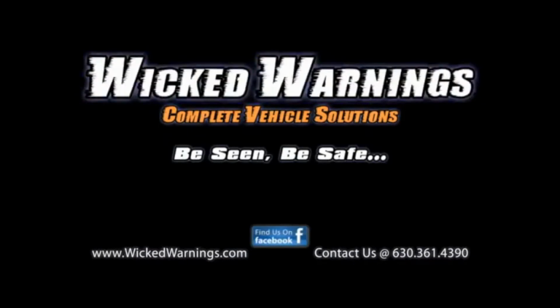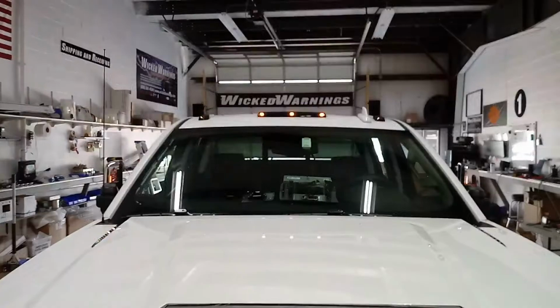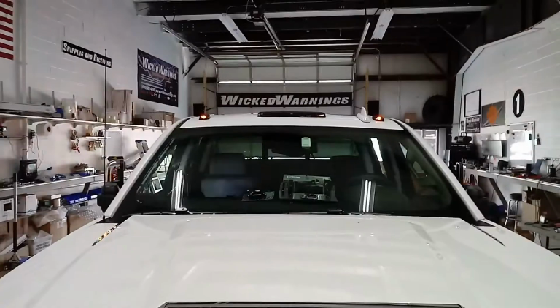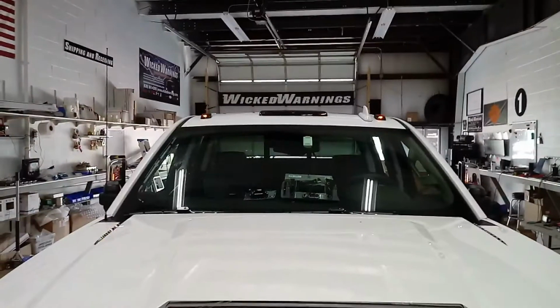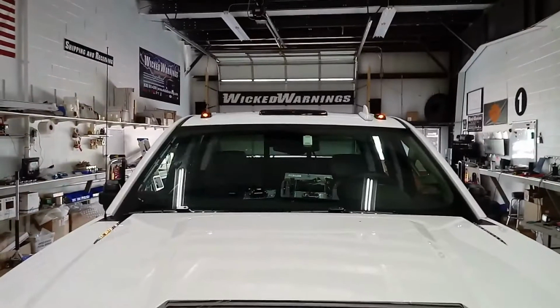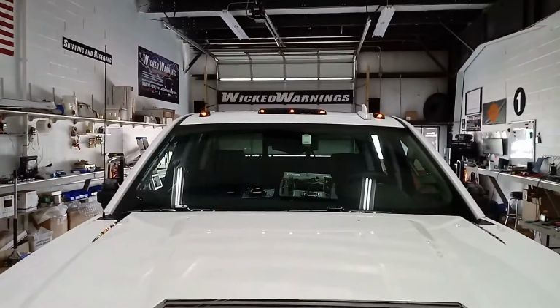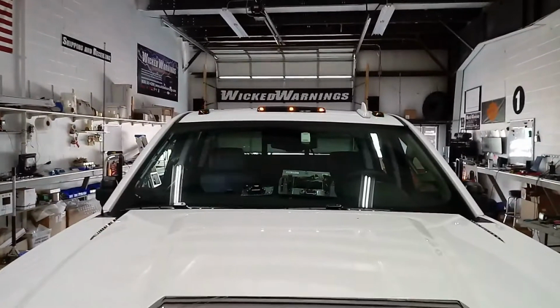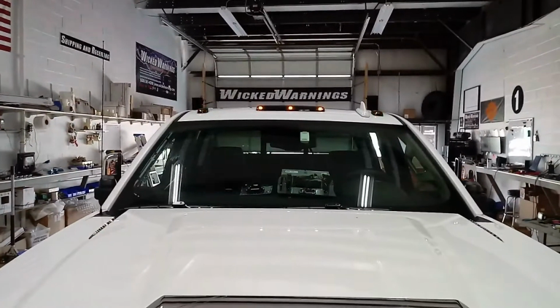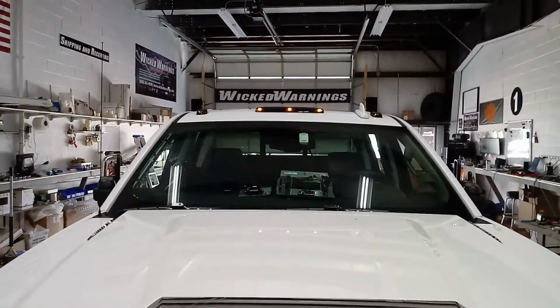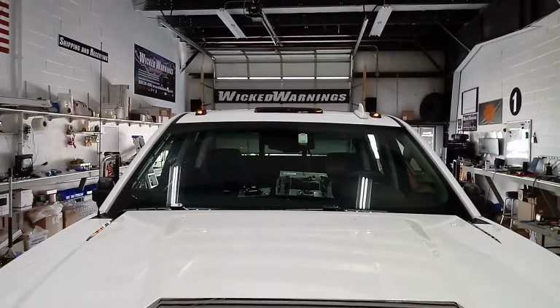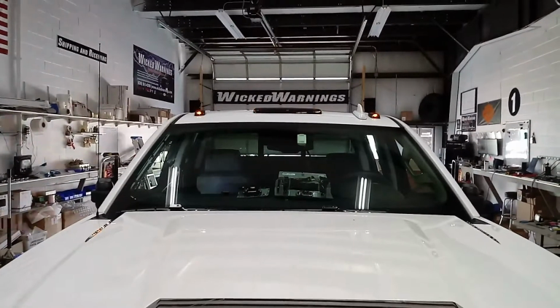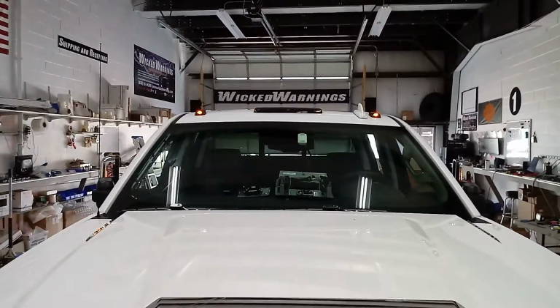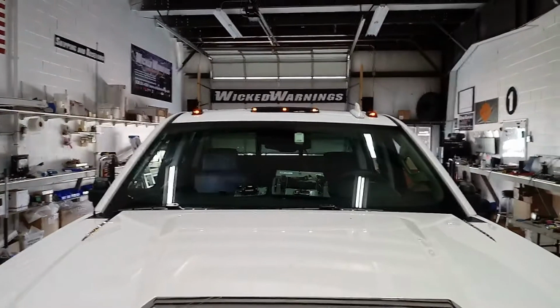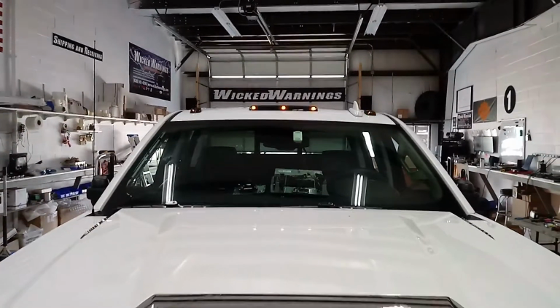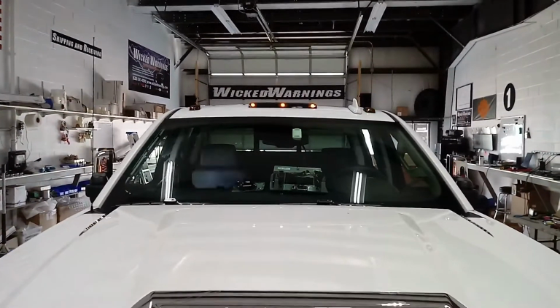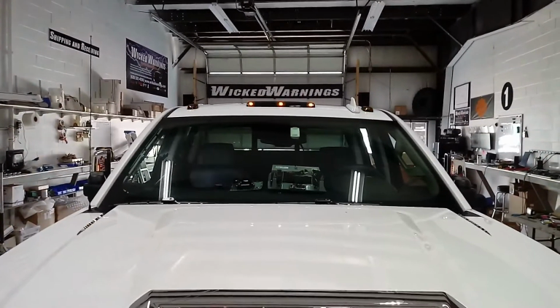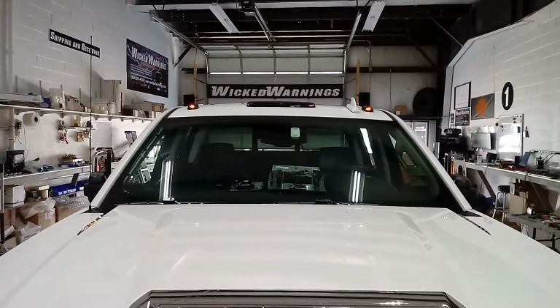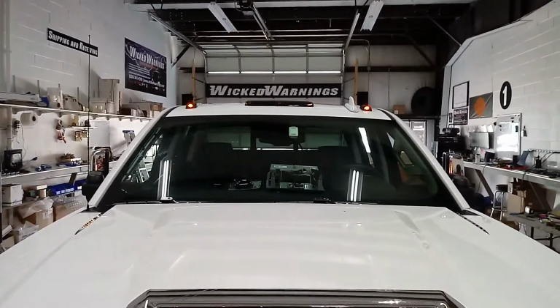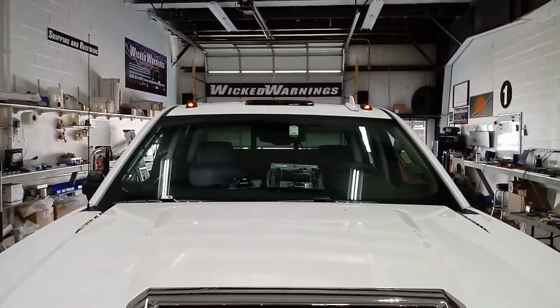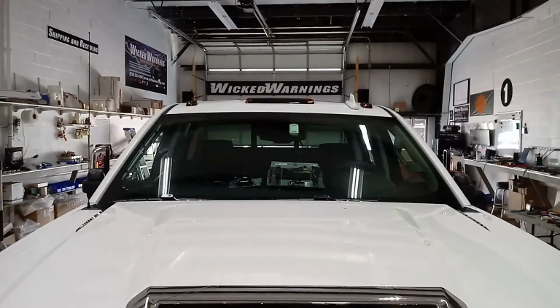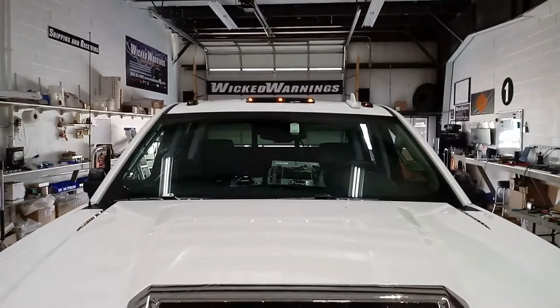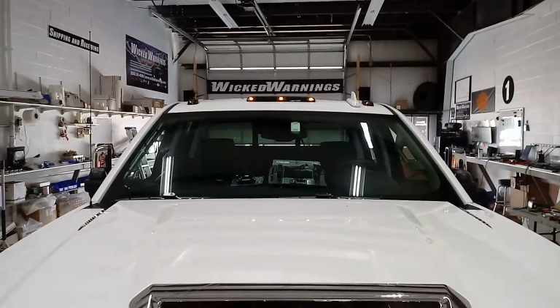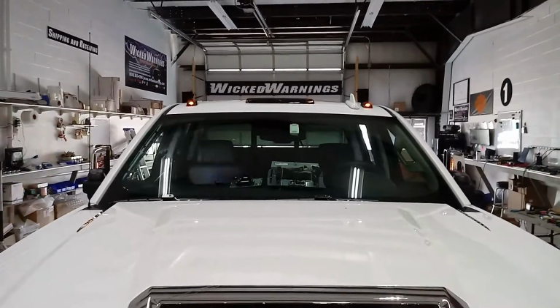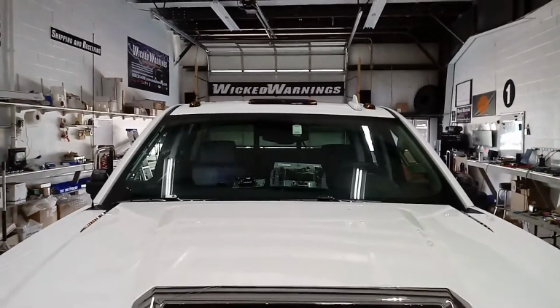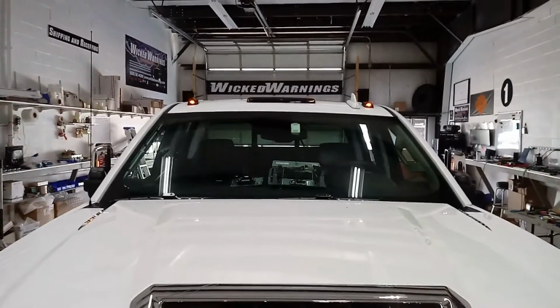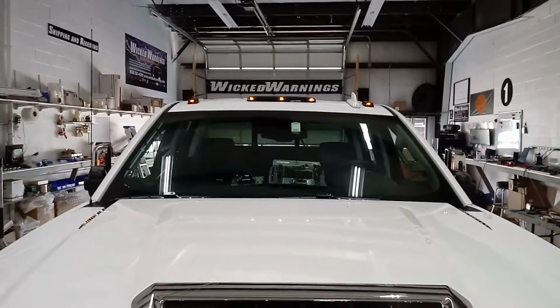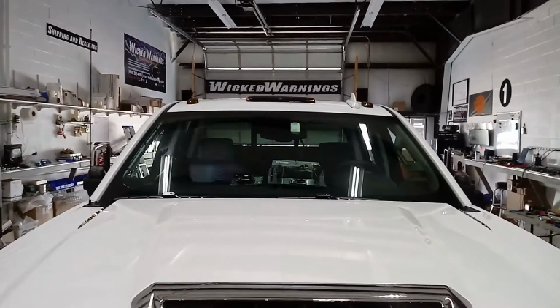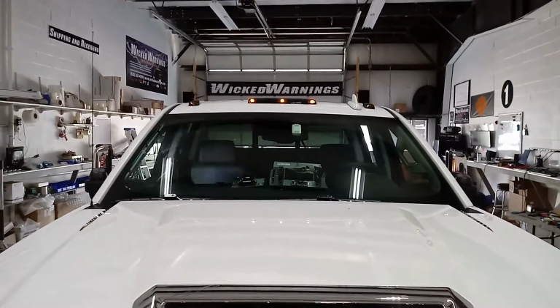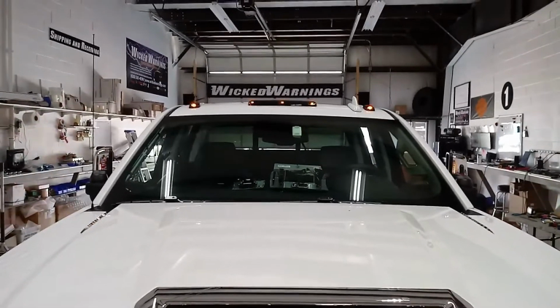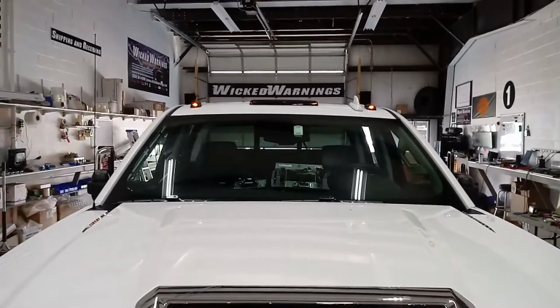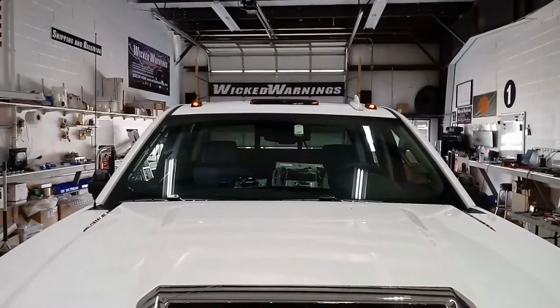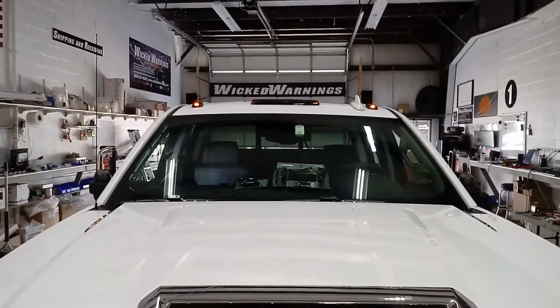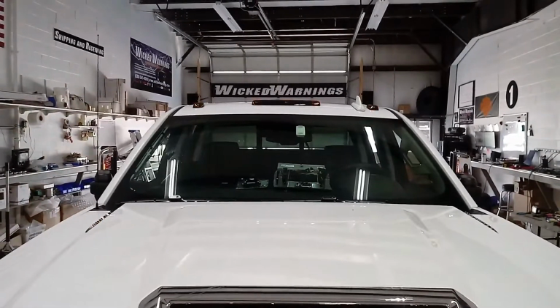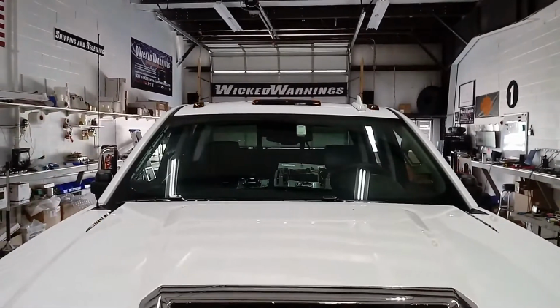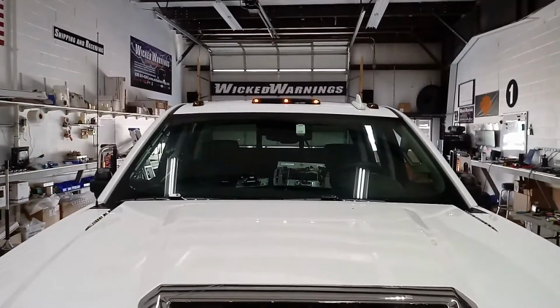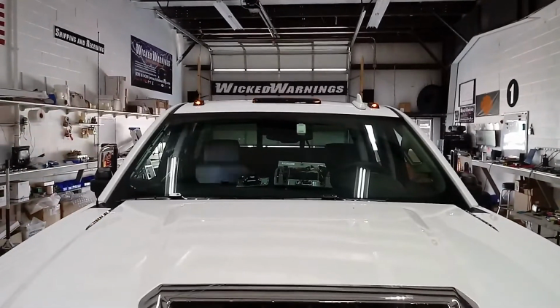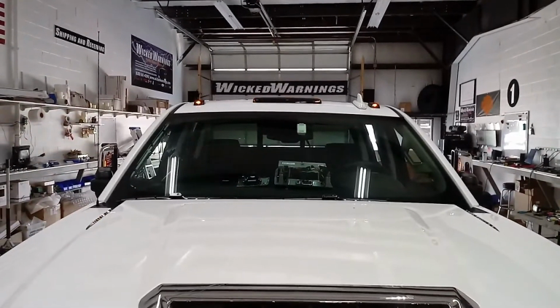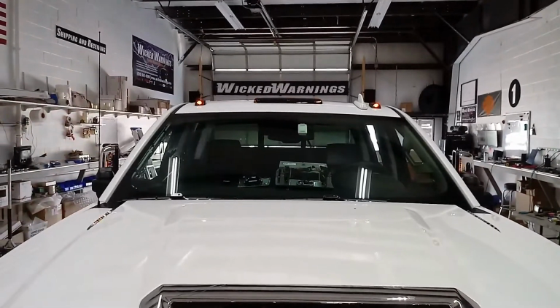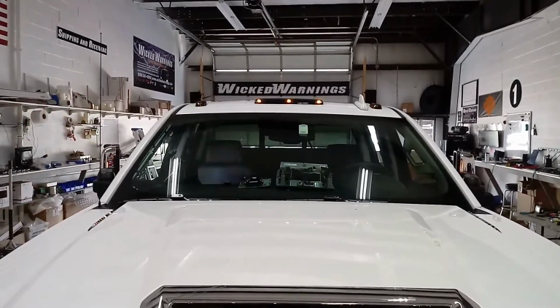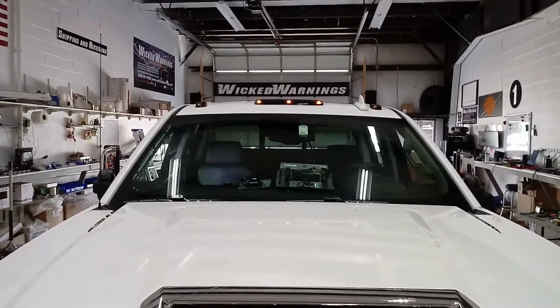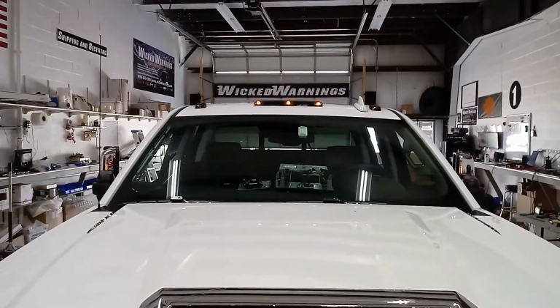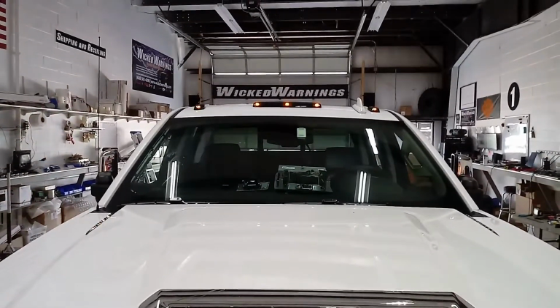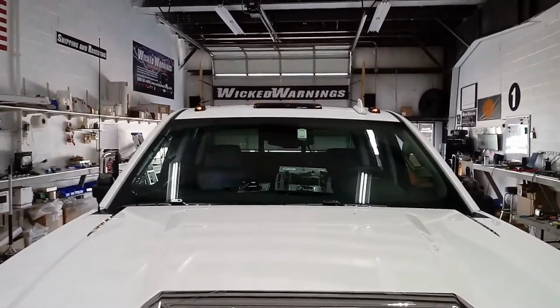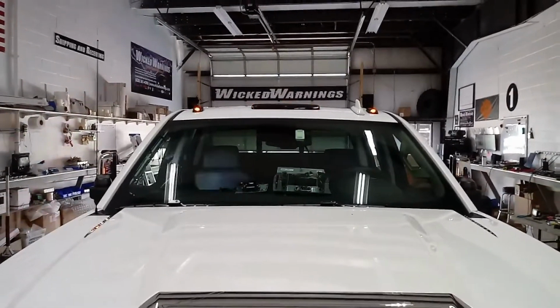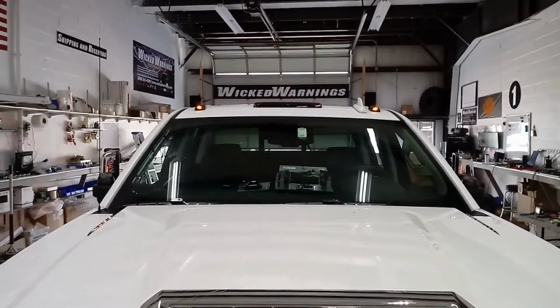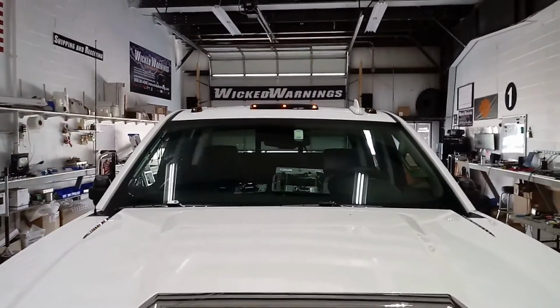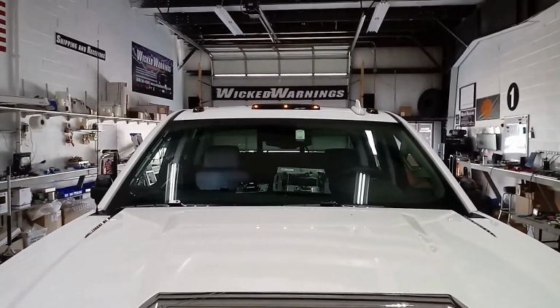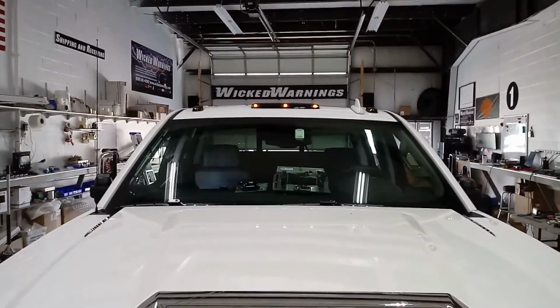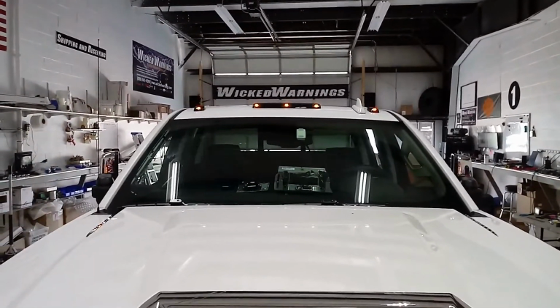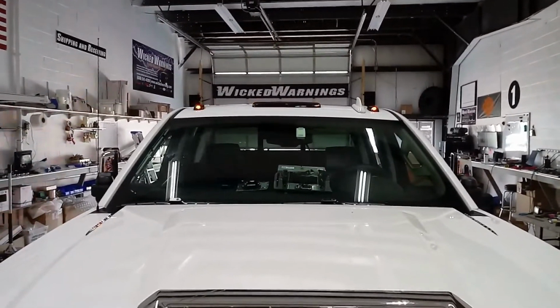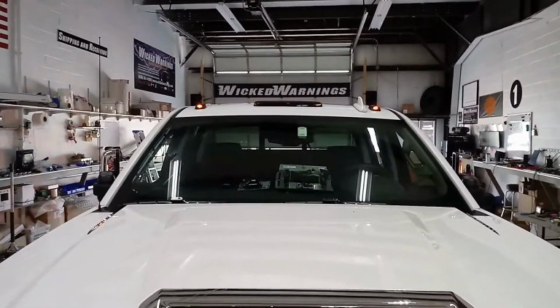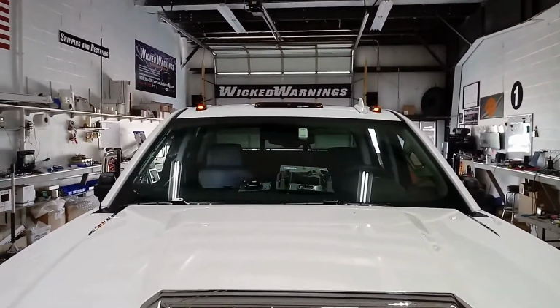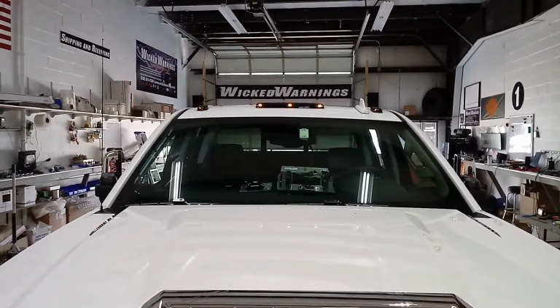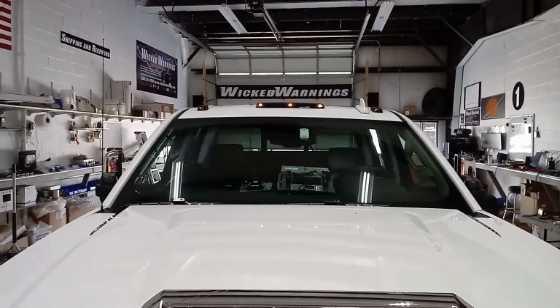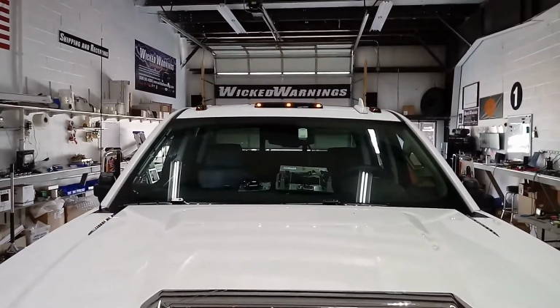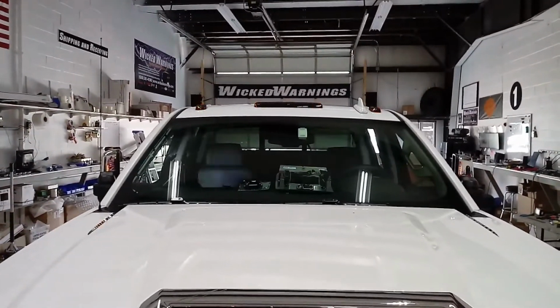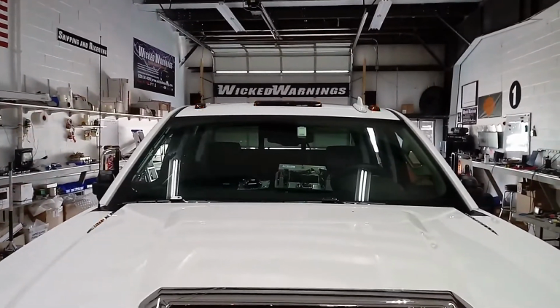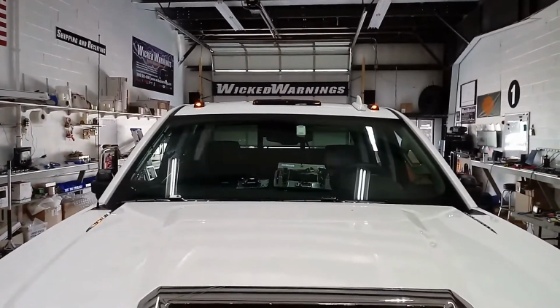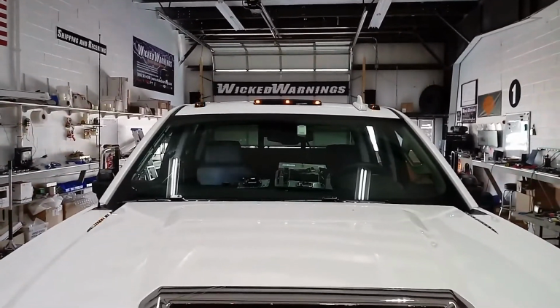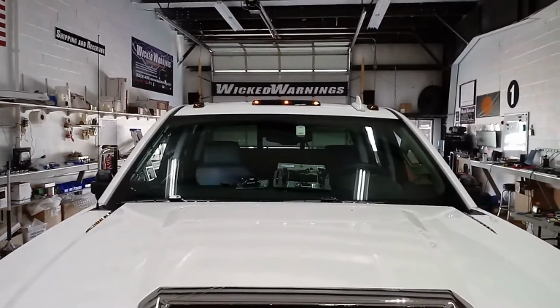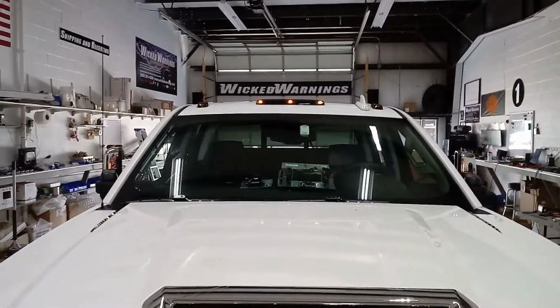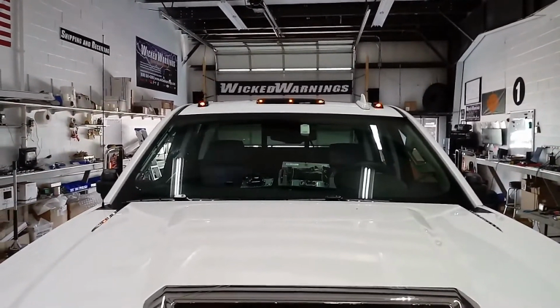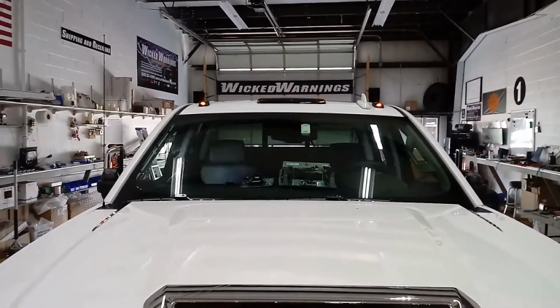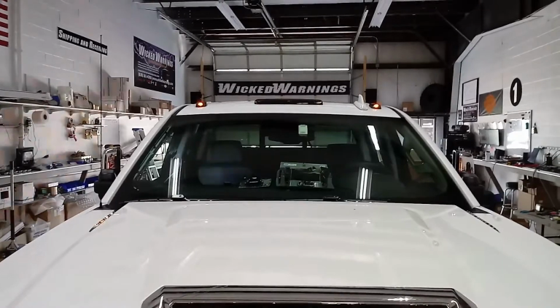Hello everybody, thanks for watching. This is George at Wicked Warnings here with the all-new Wicked Warnings Auto Flasher module.